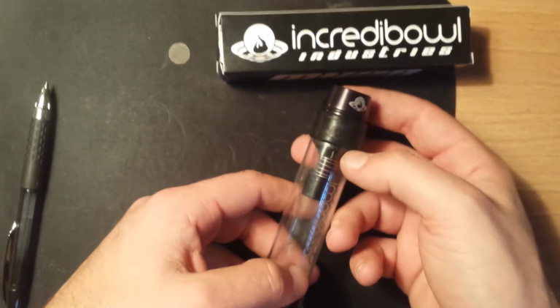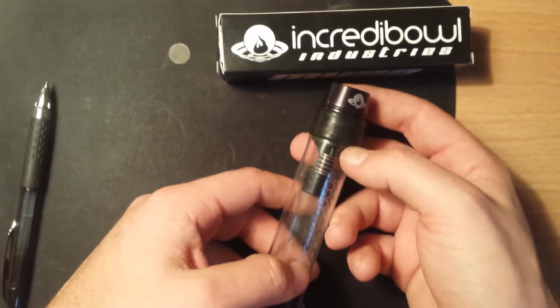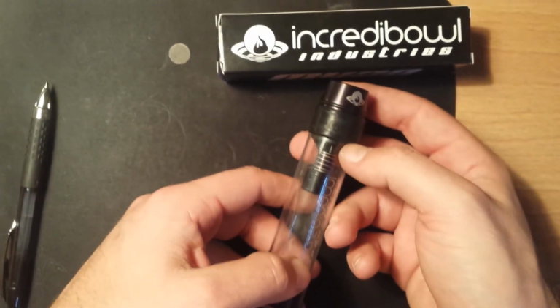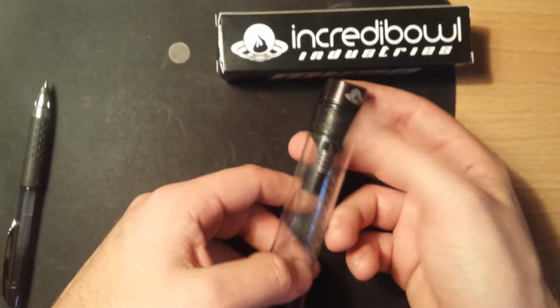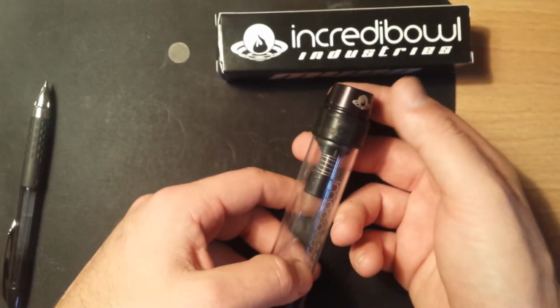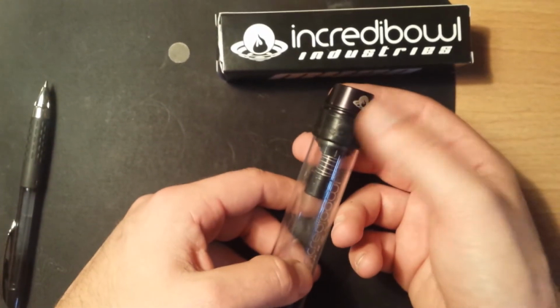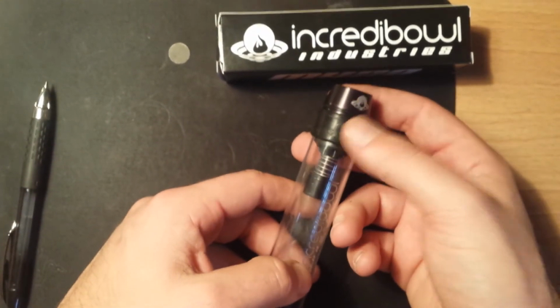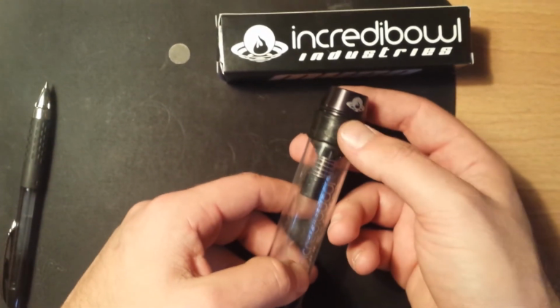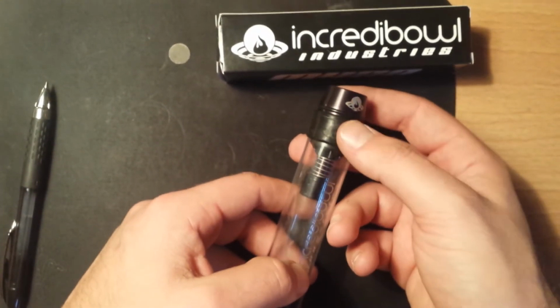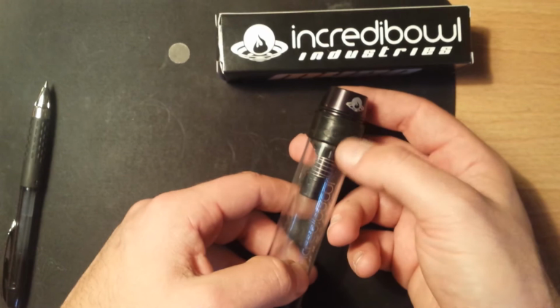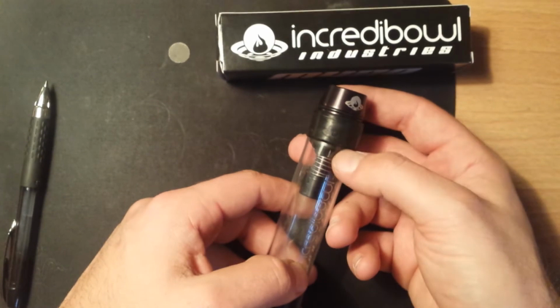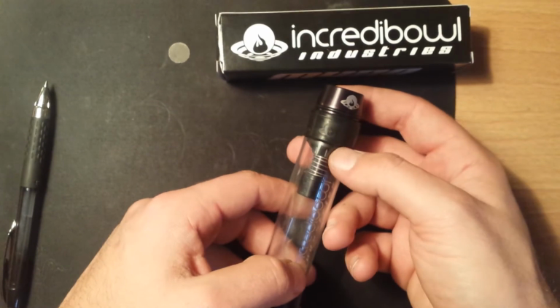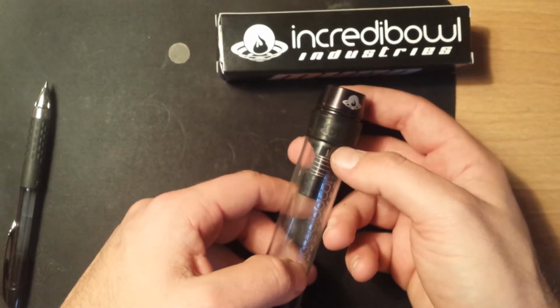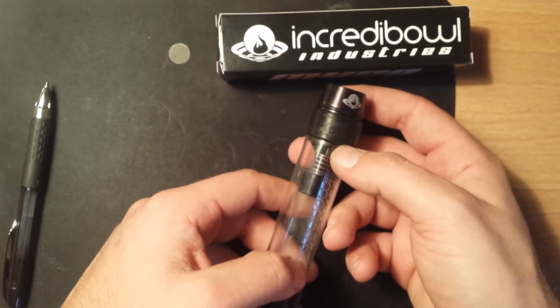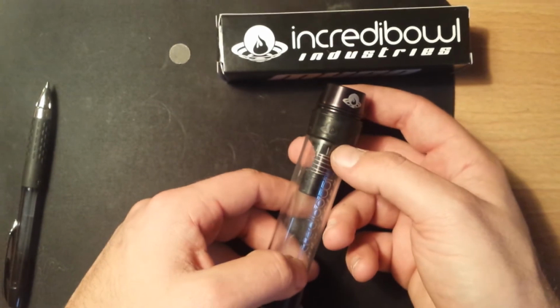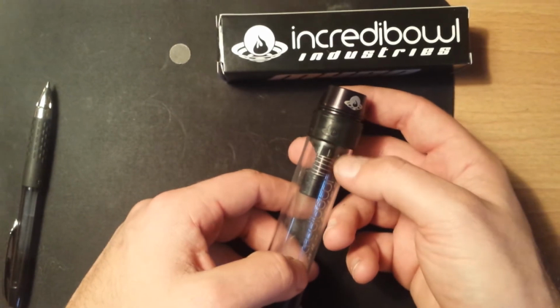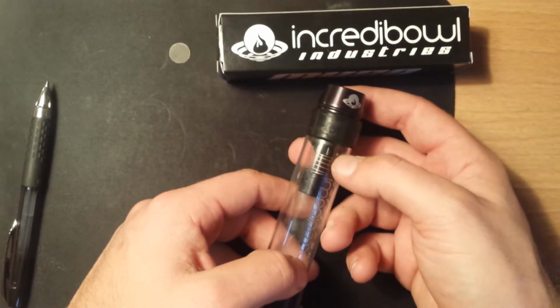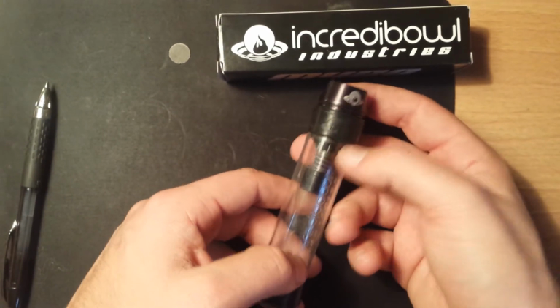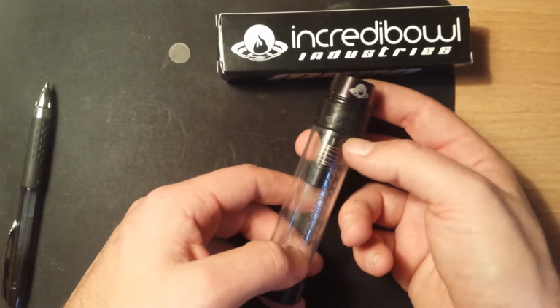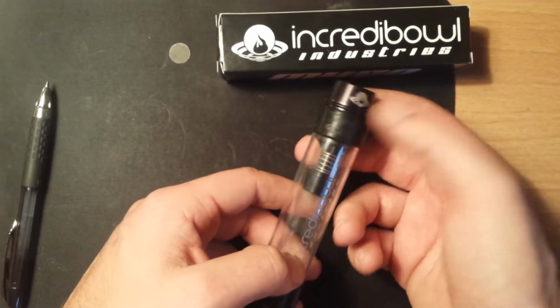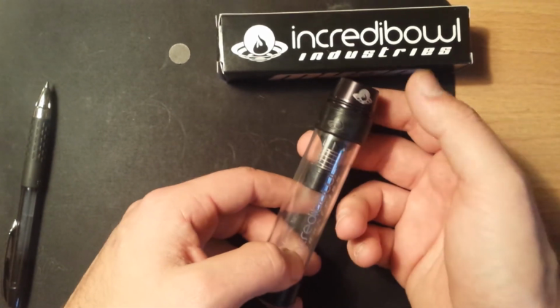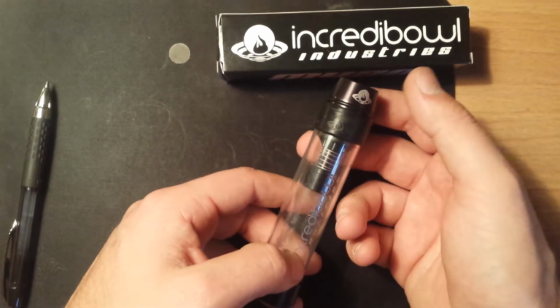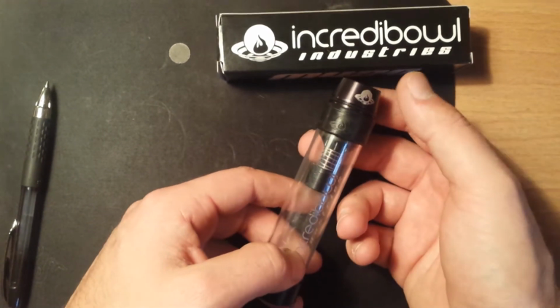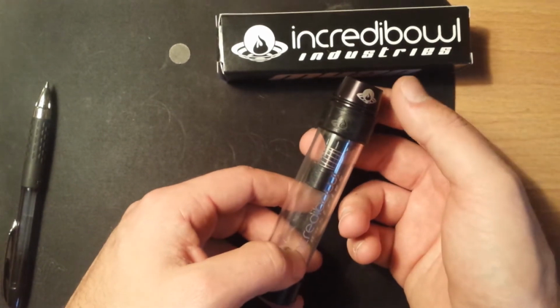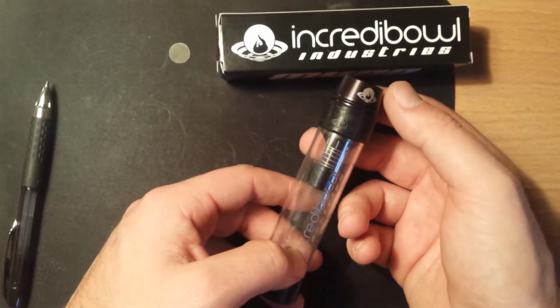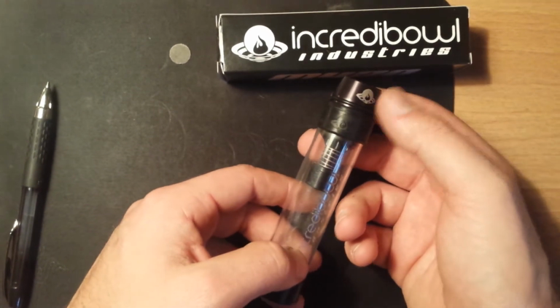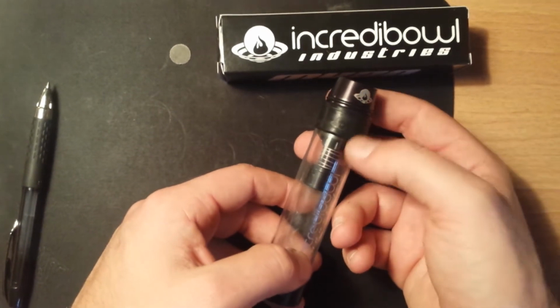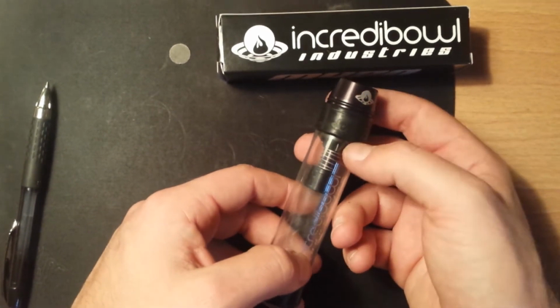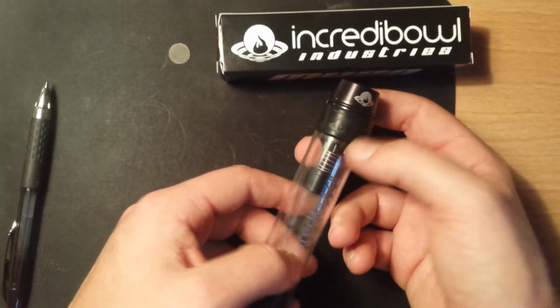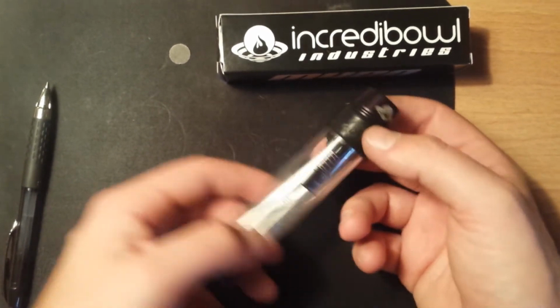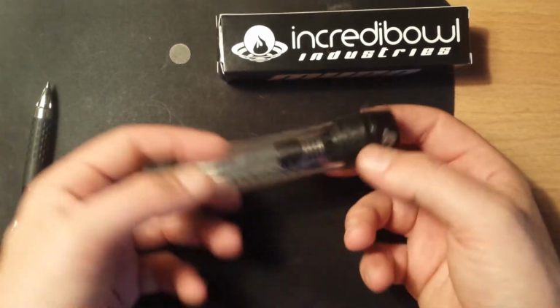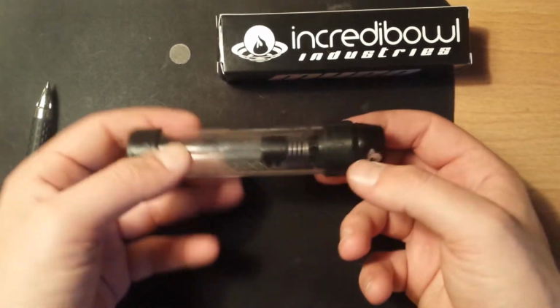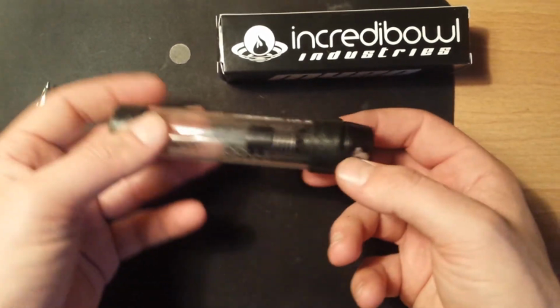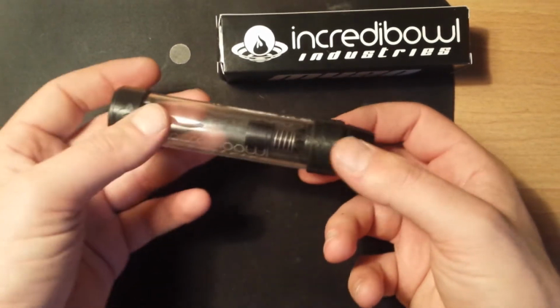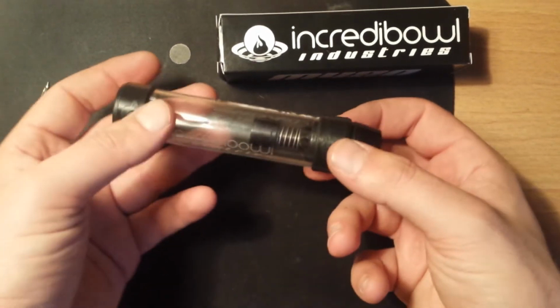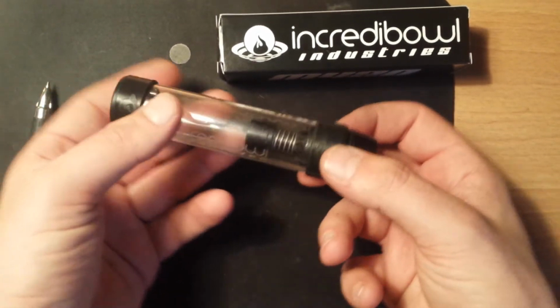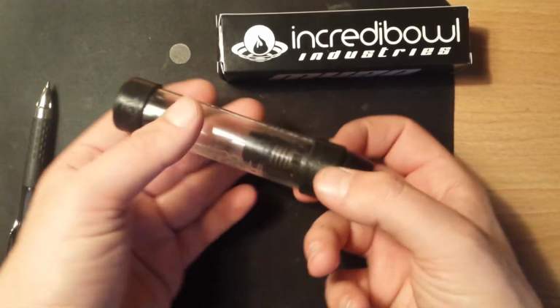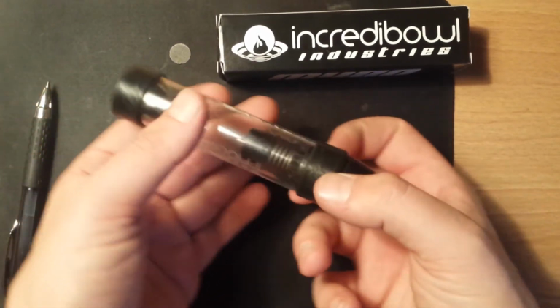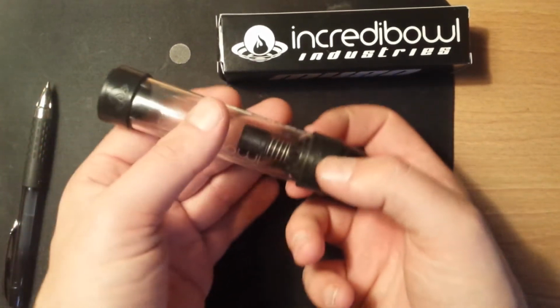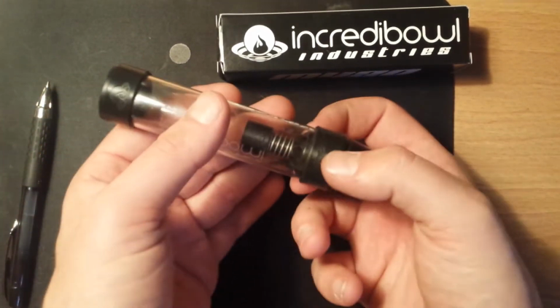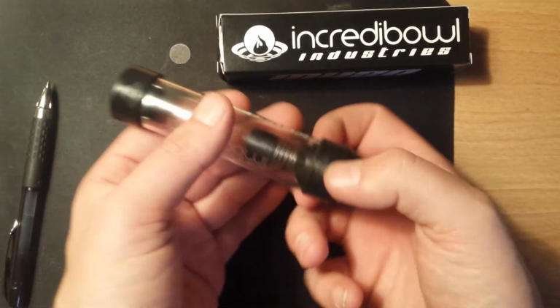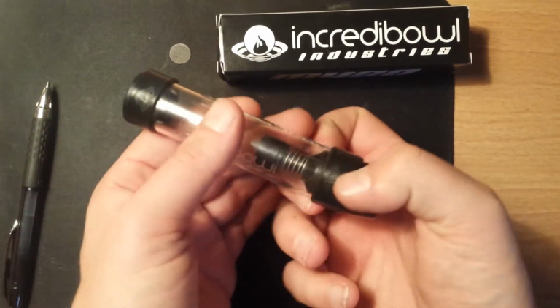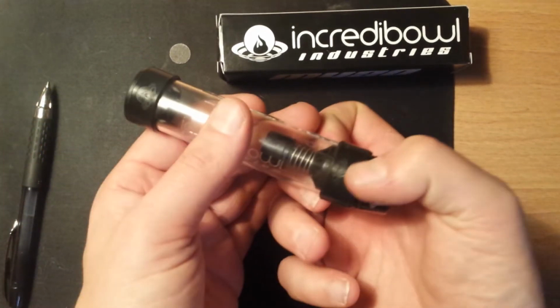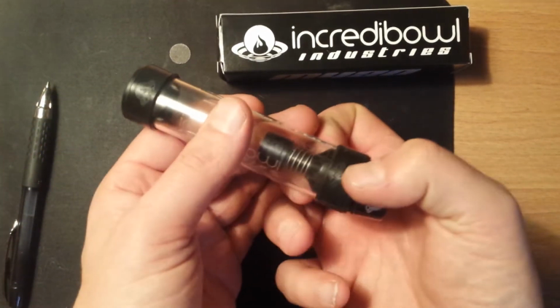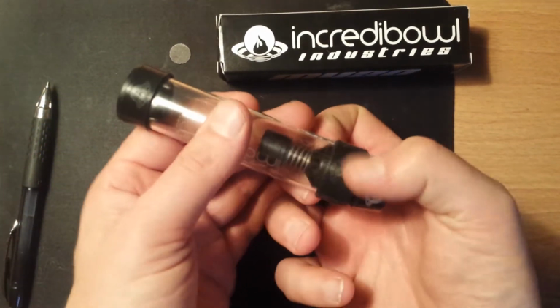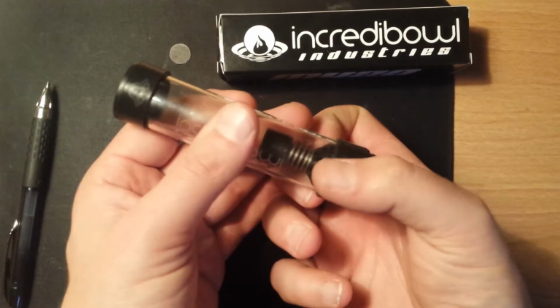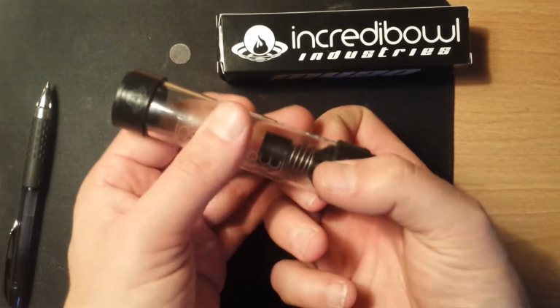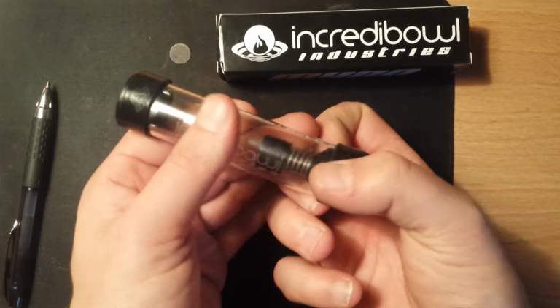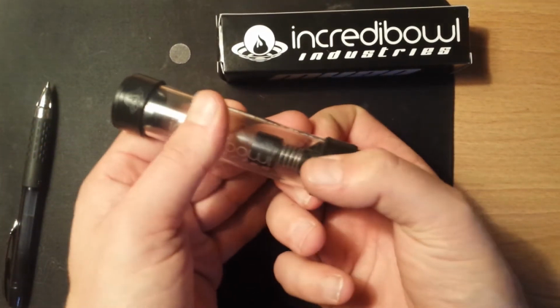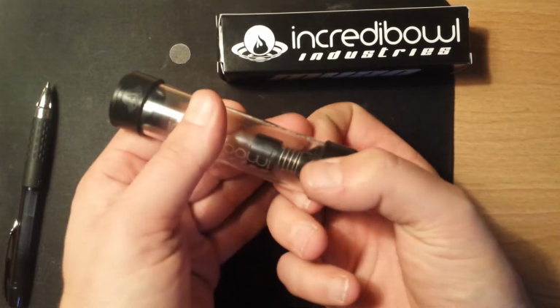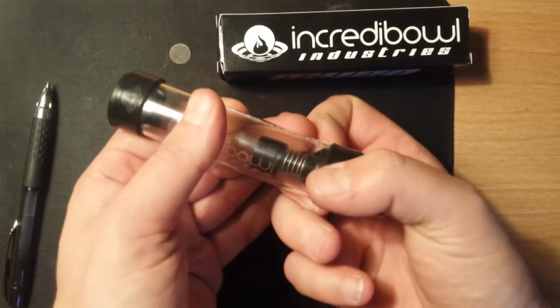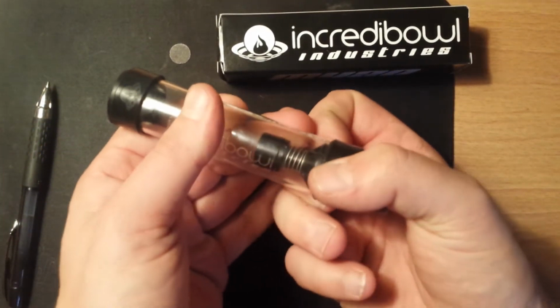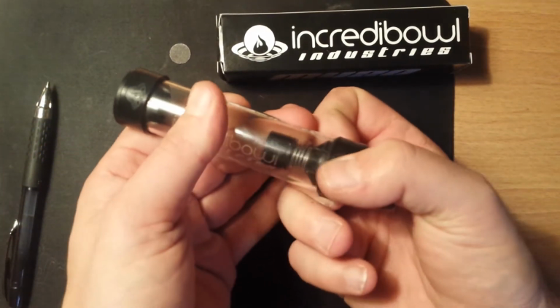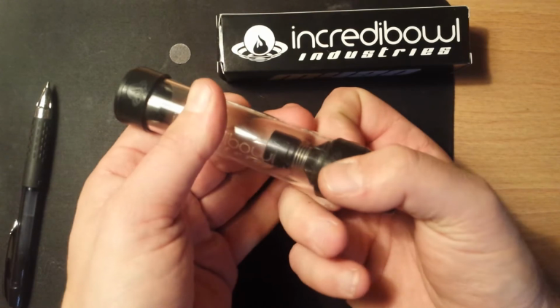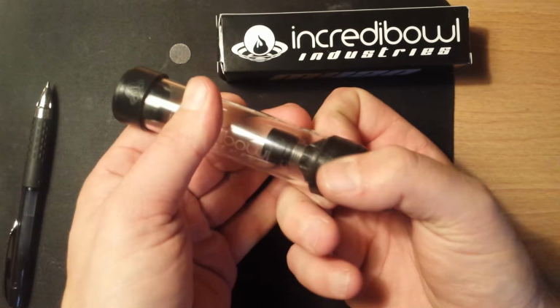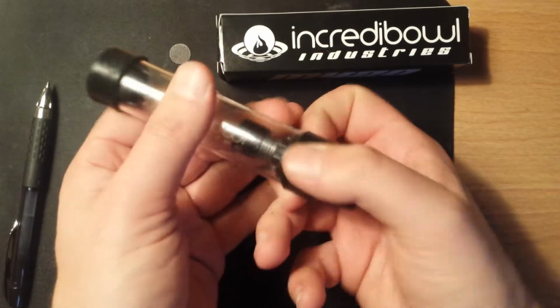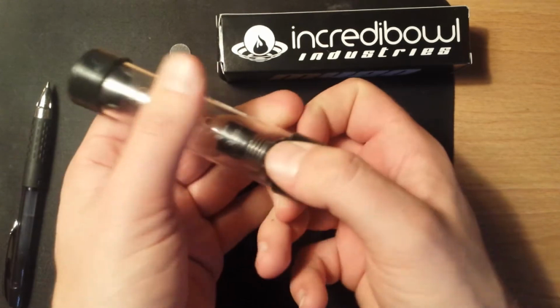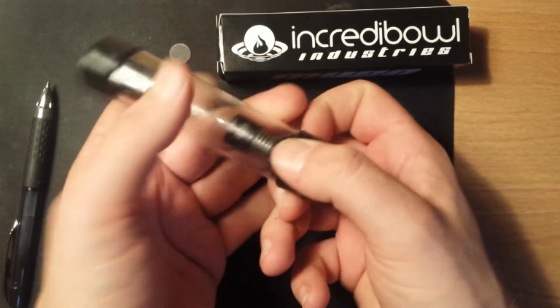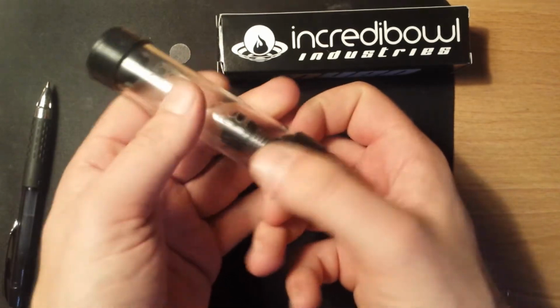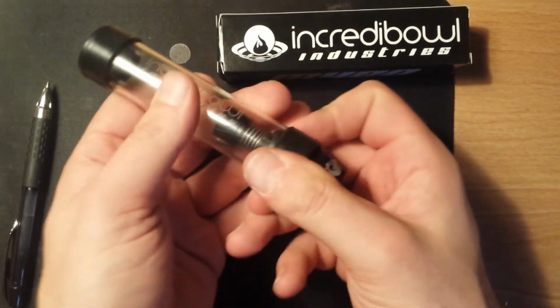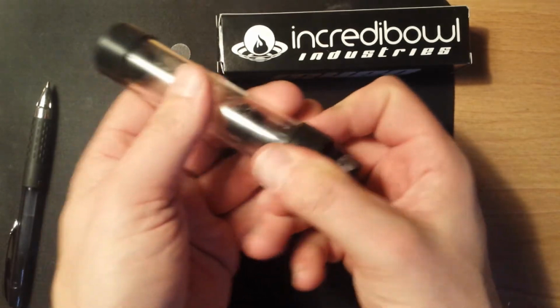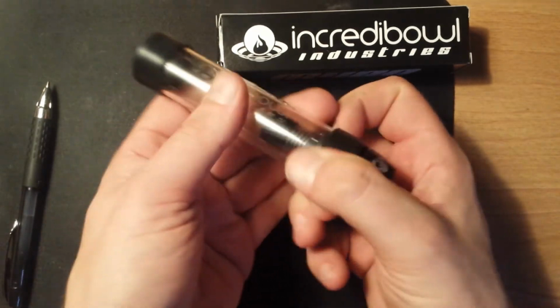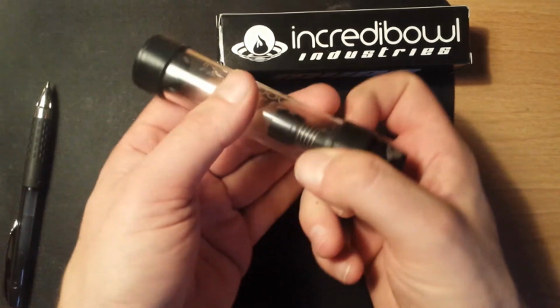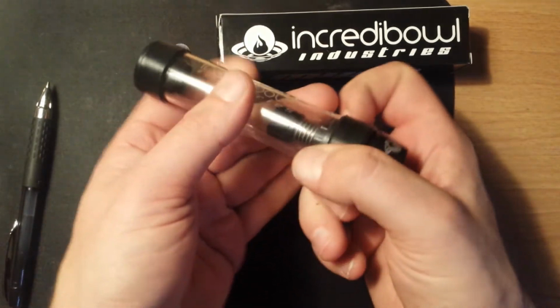To start off, you're going to want to take this top piece off by just pulling and twisting. It should pop right off, like so.